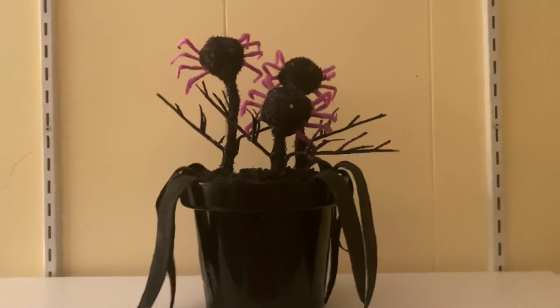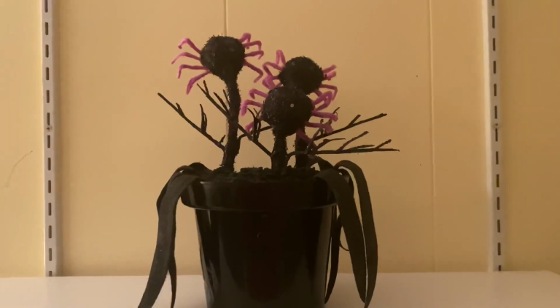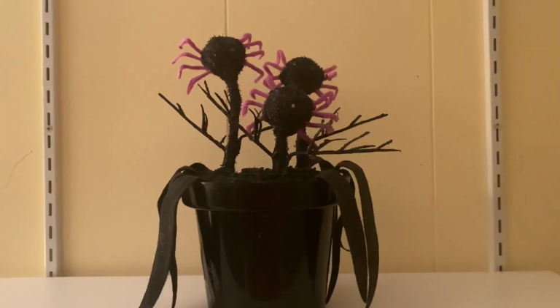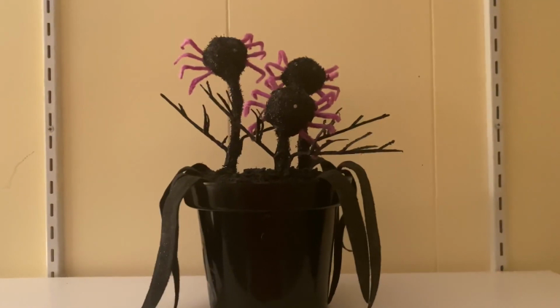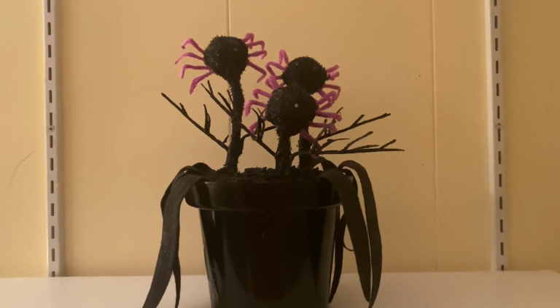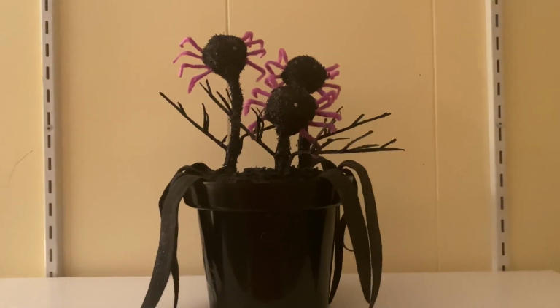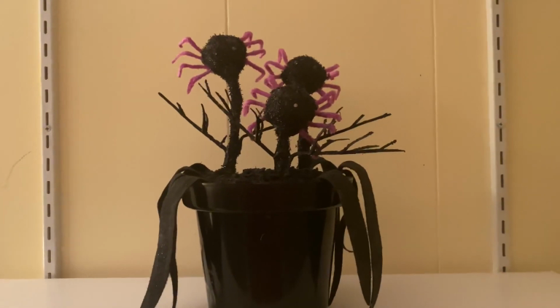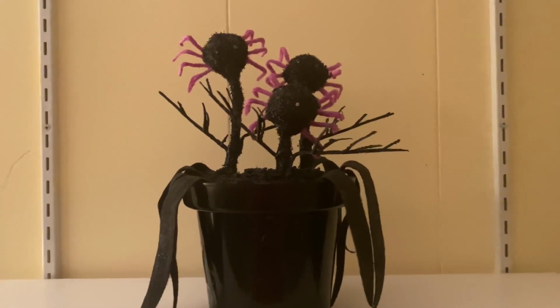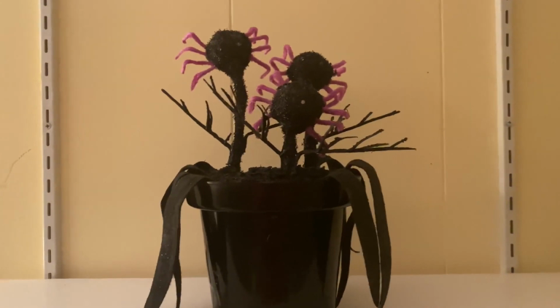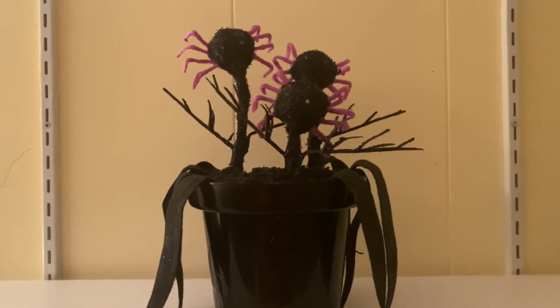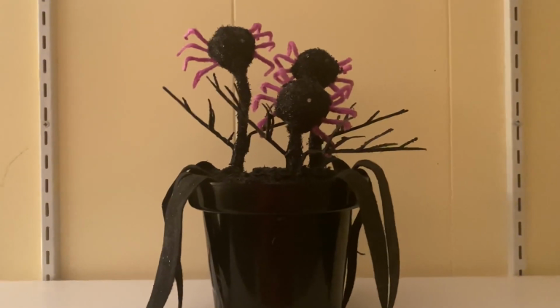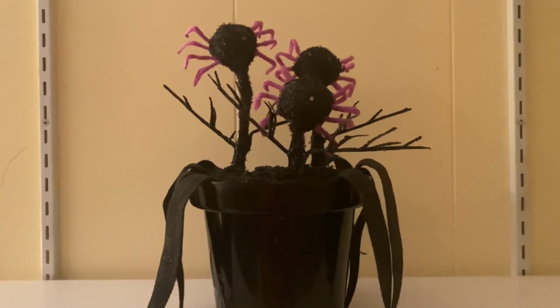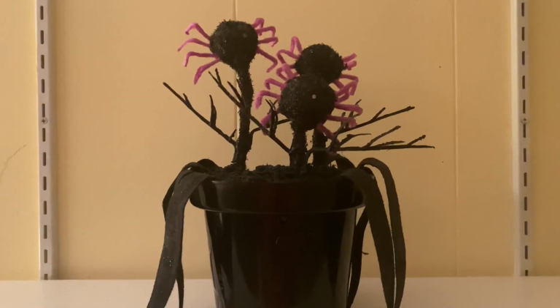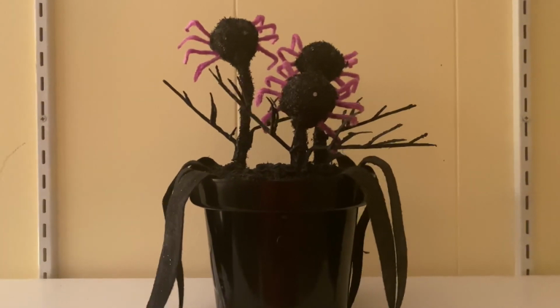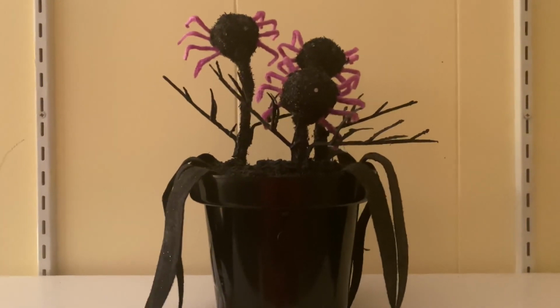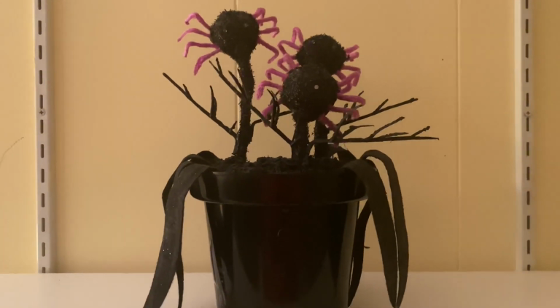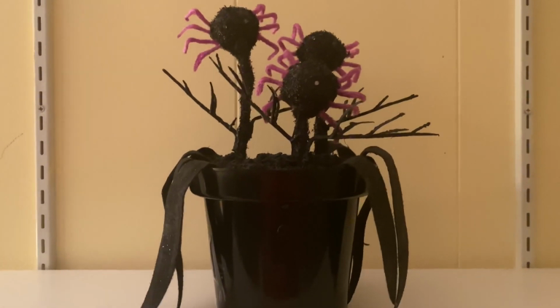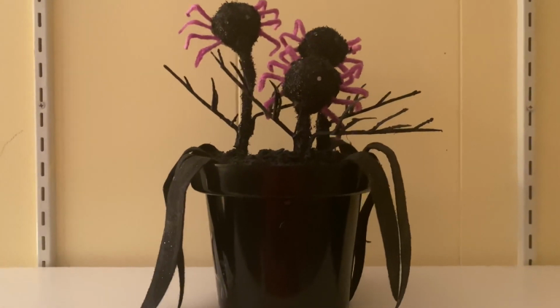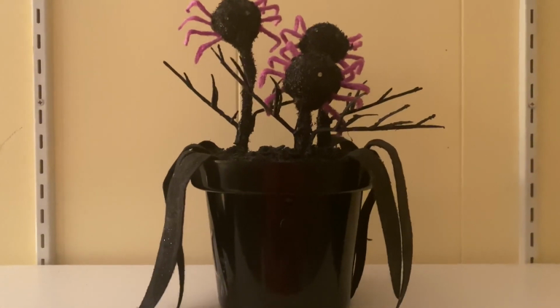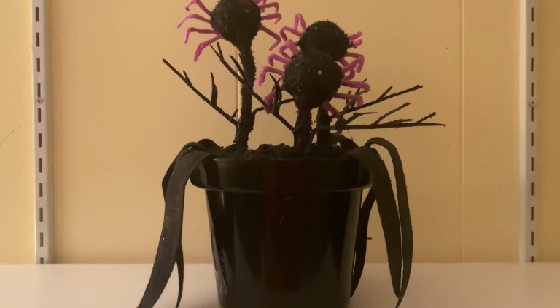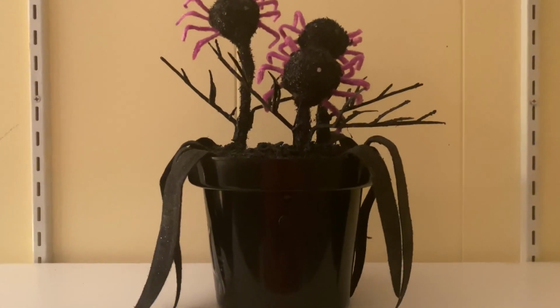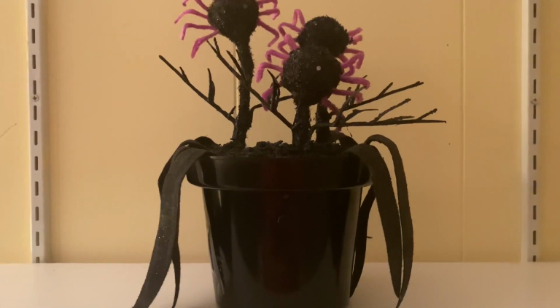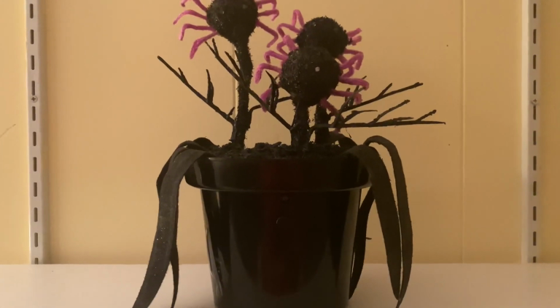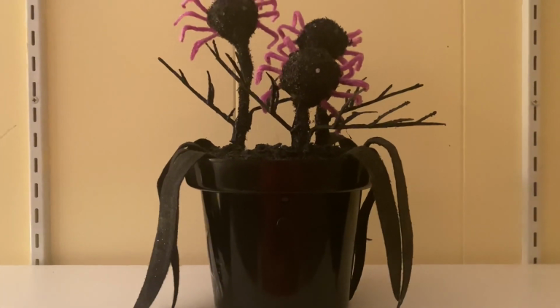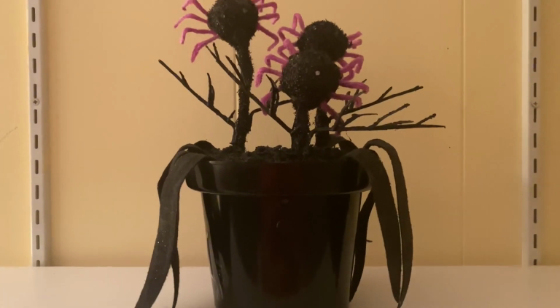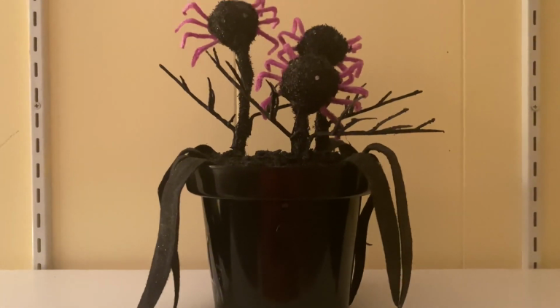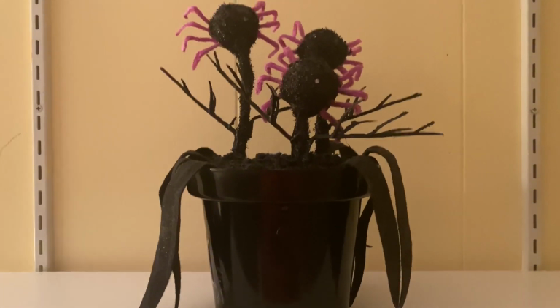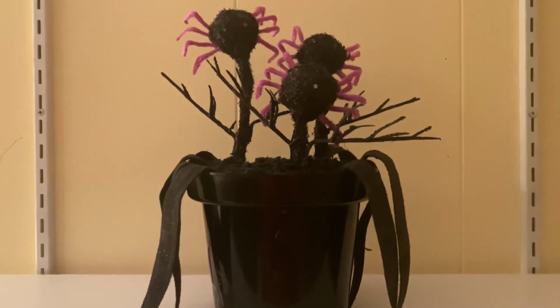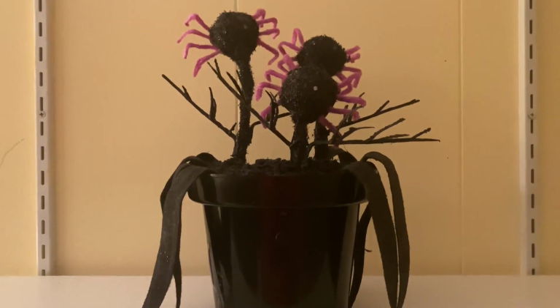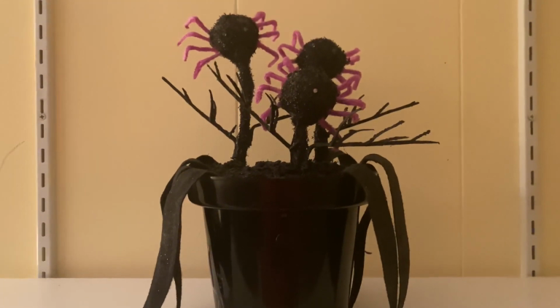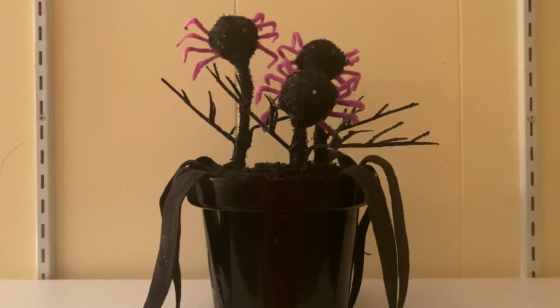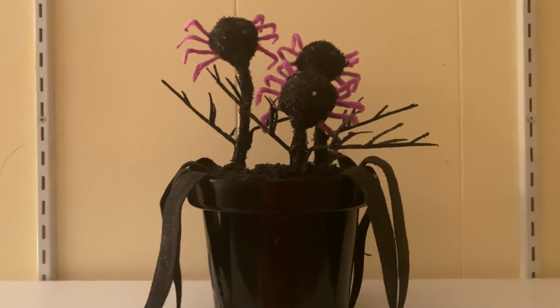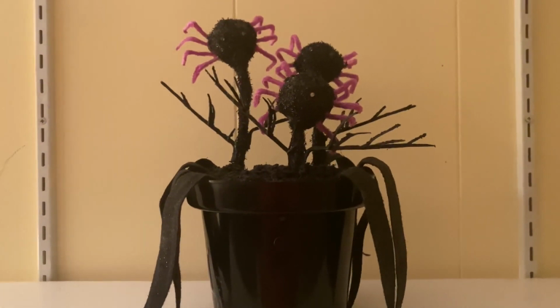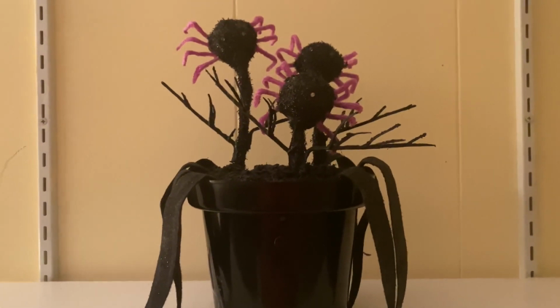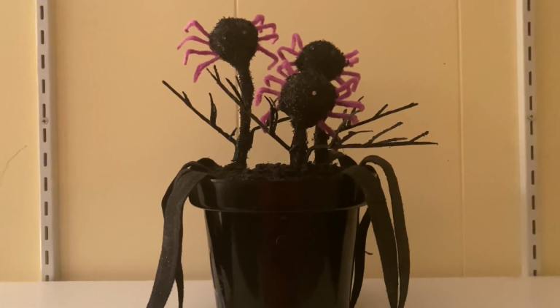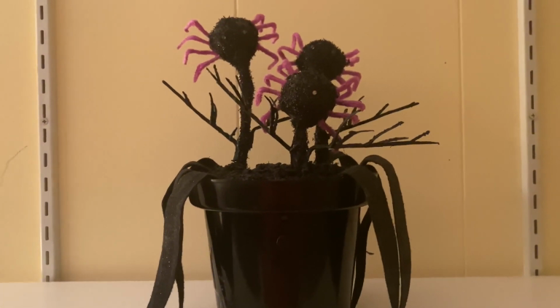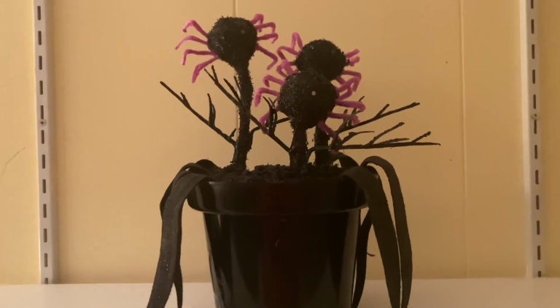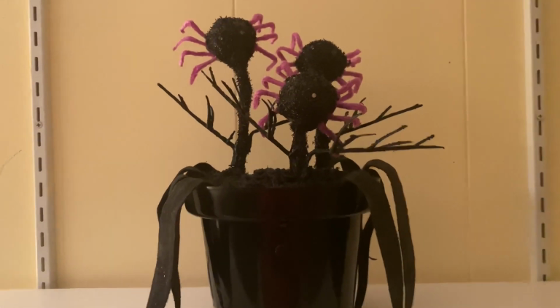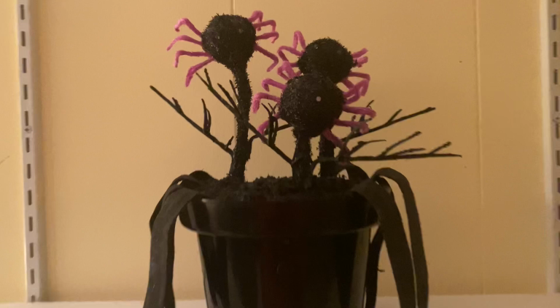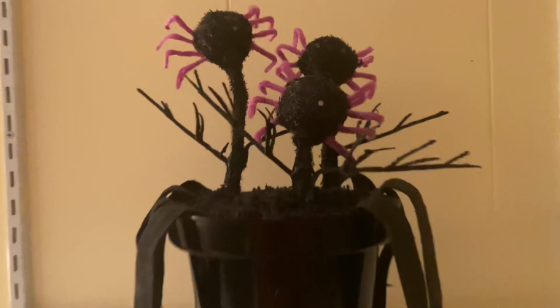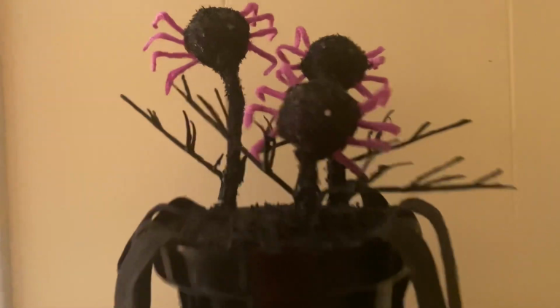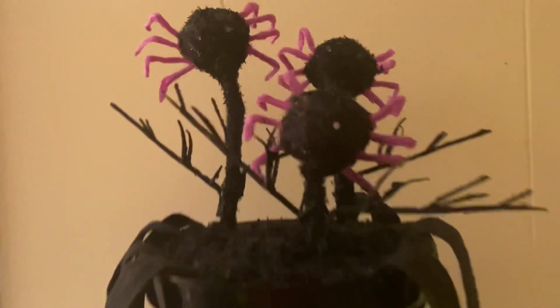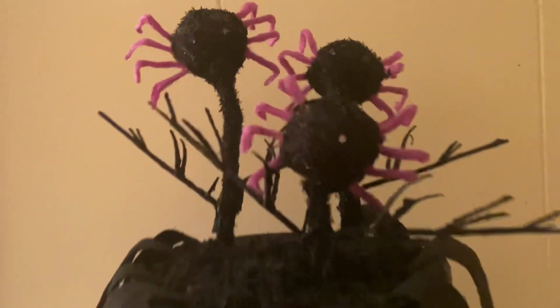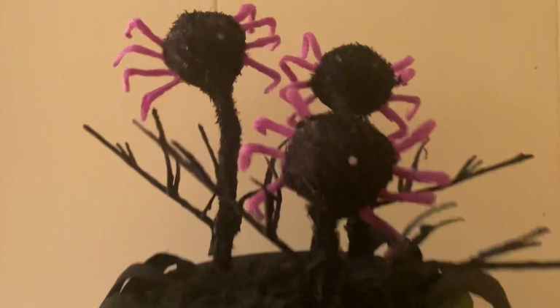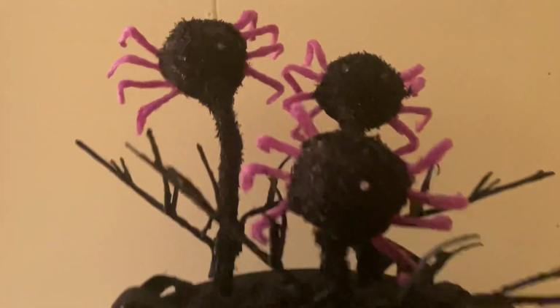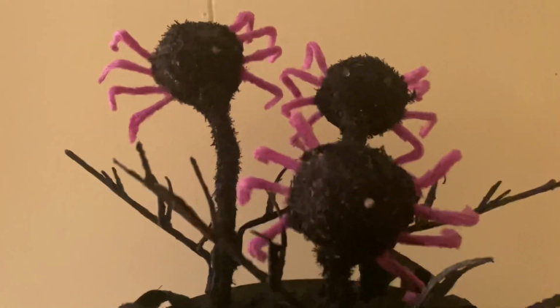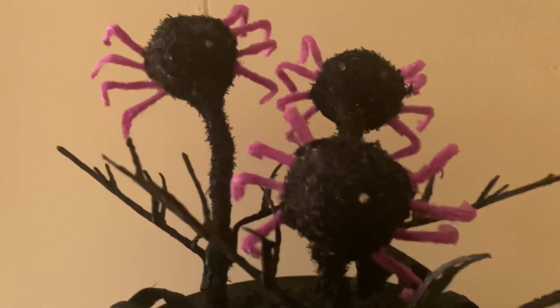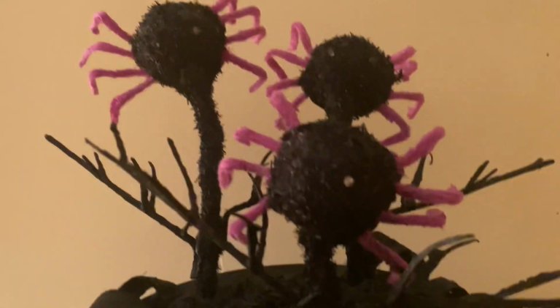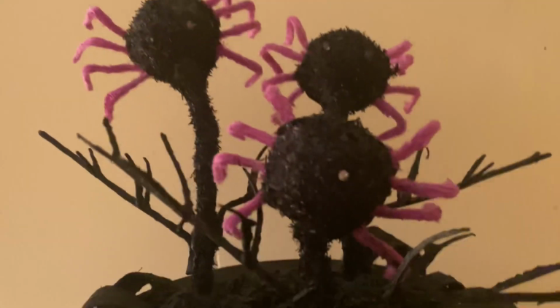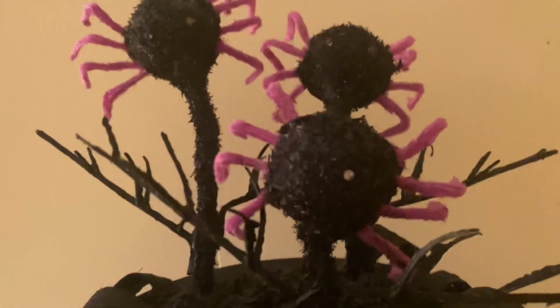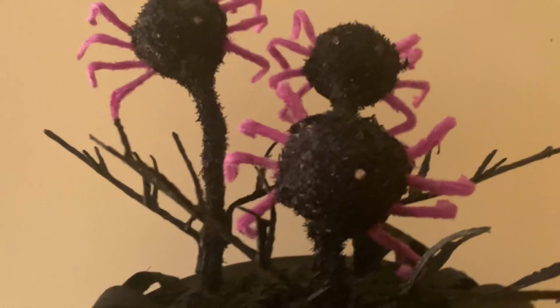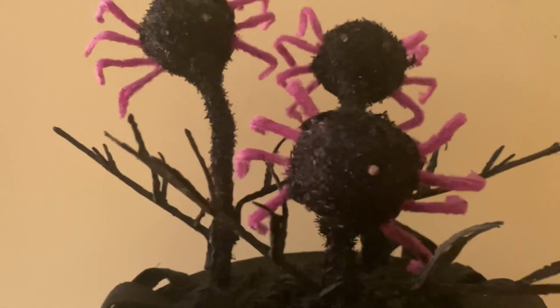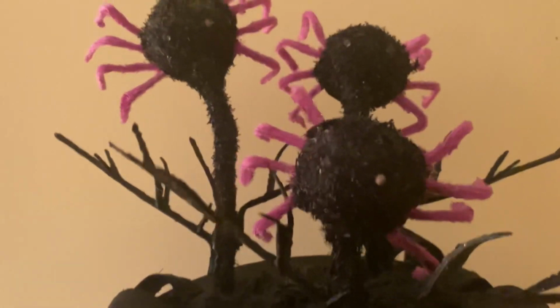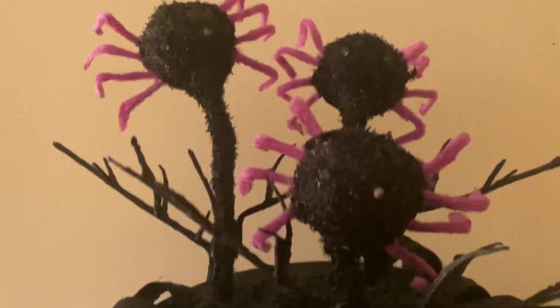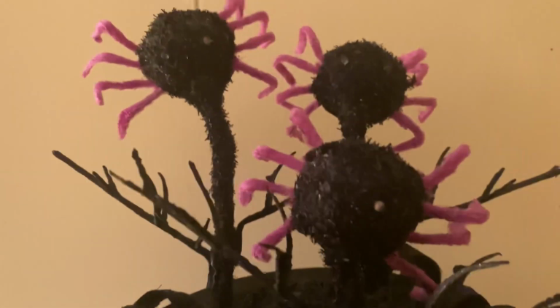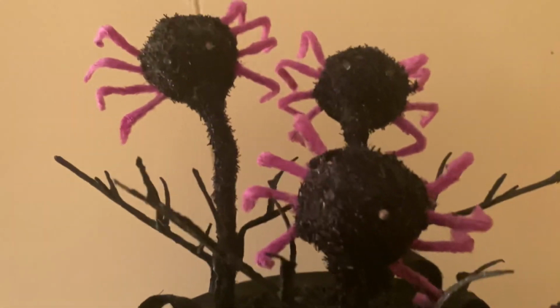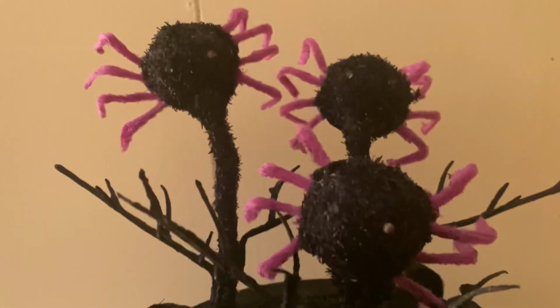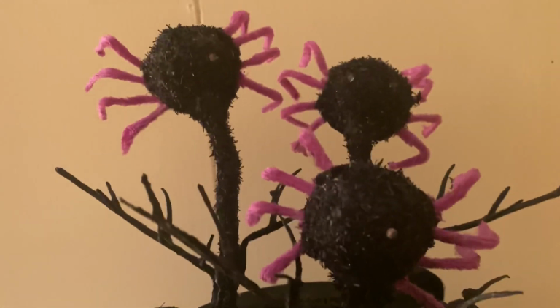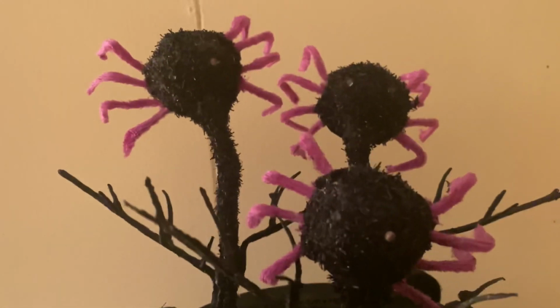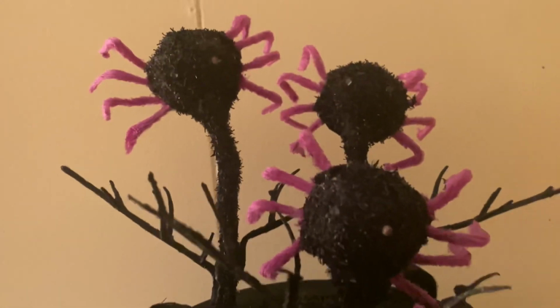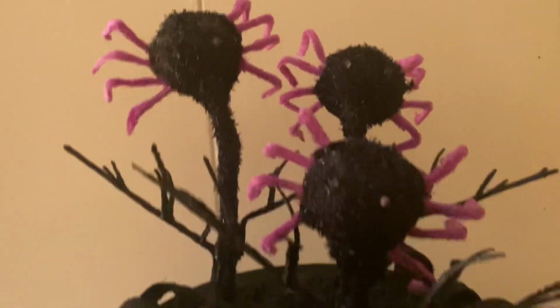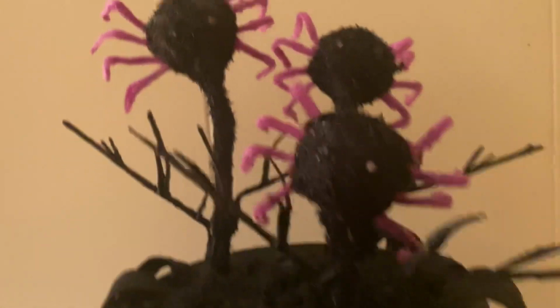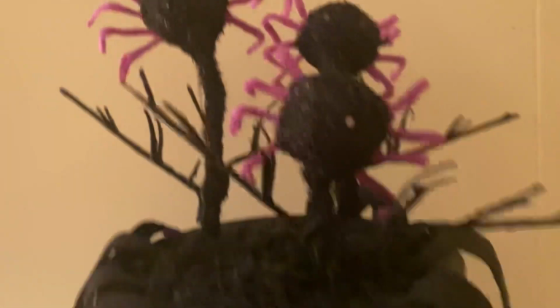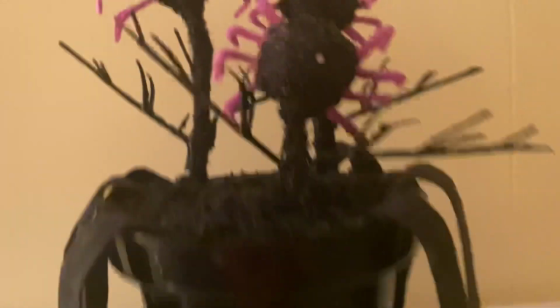I believe that this item was supposed to be sold at Target in around 2018, judging by the appearance, because they sell a lot more of the plush items.